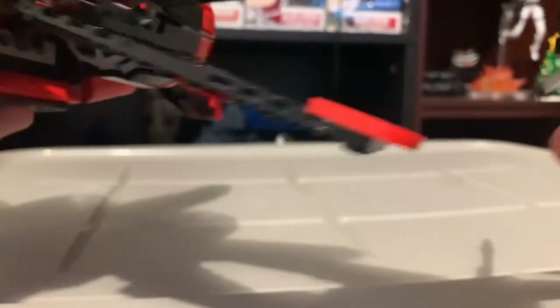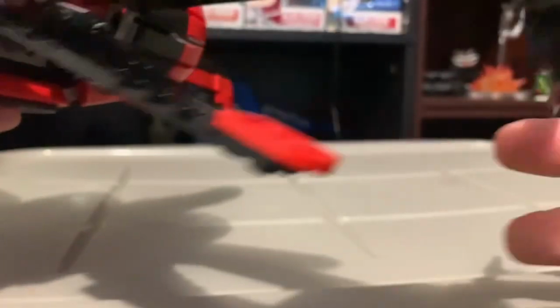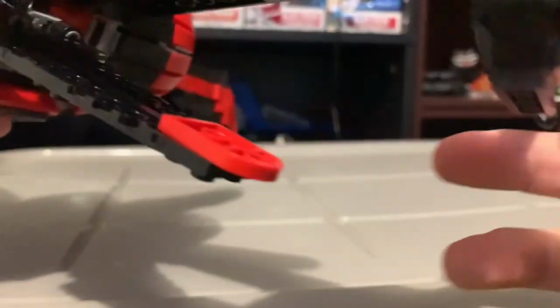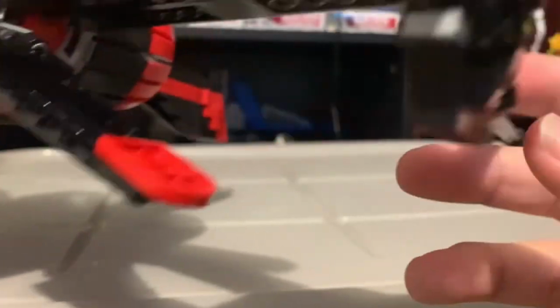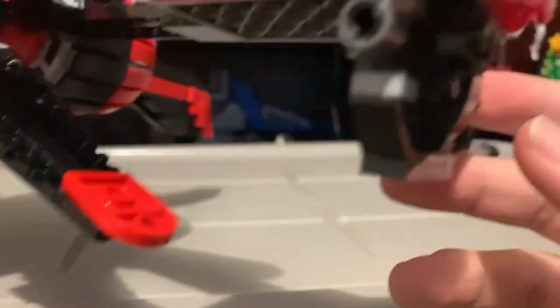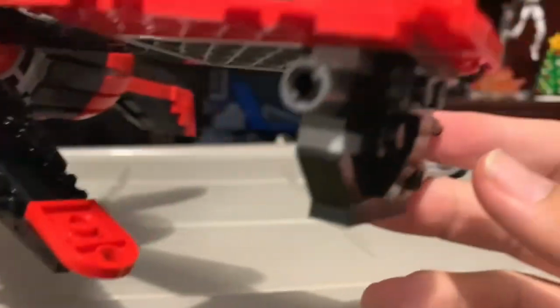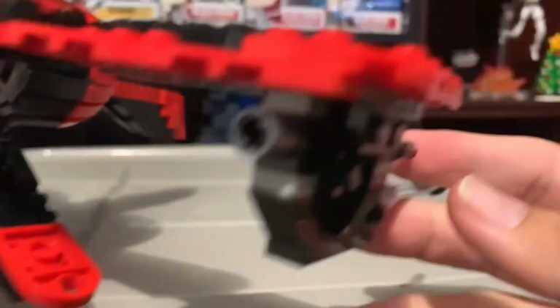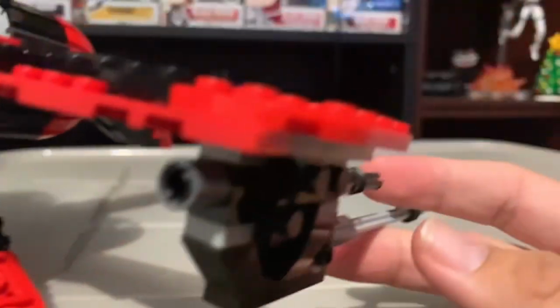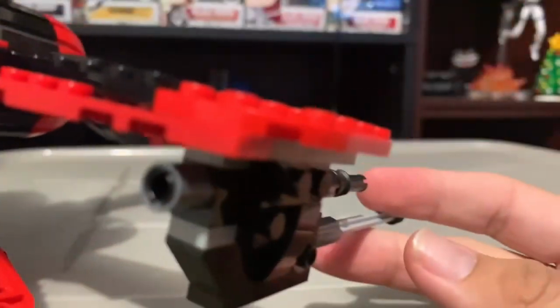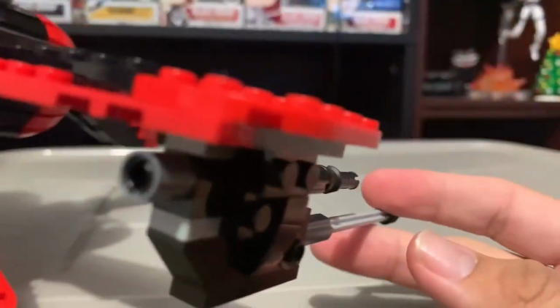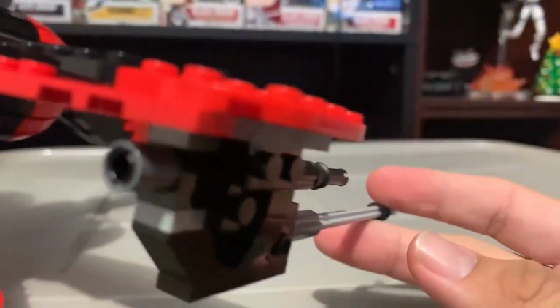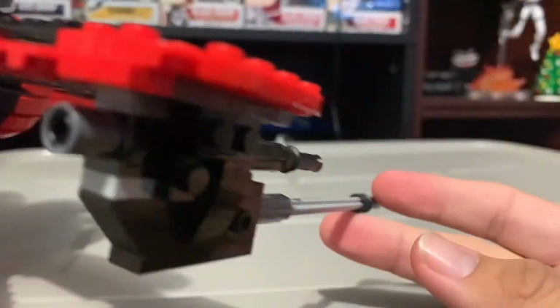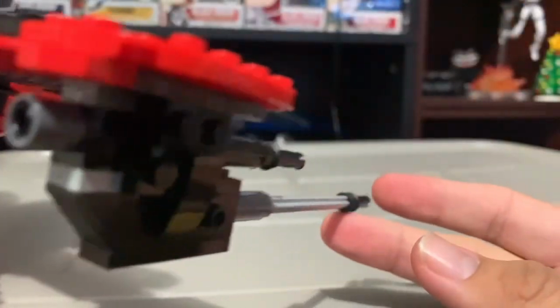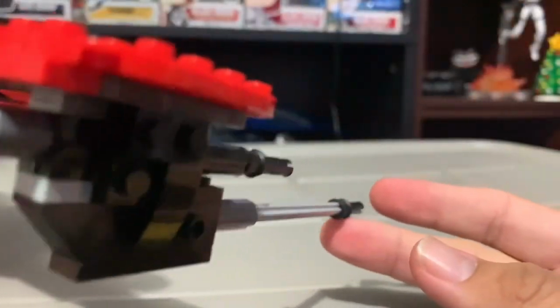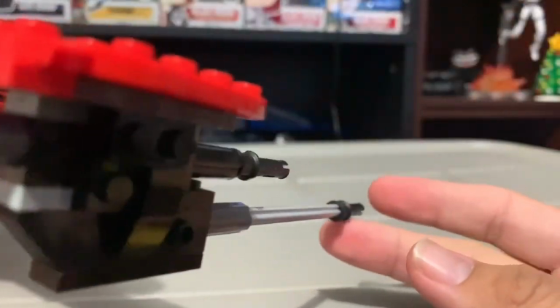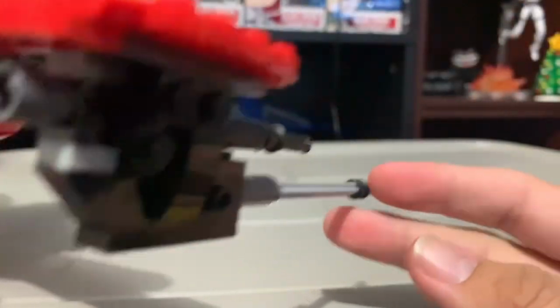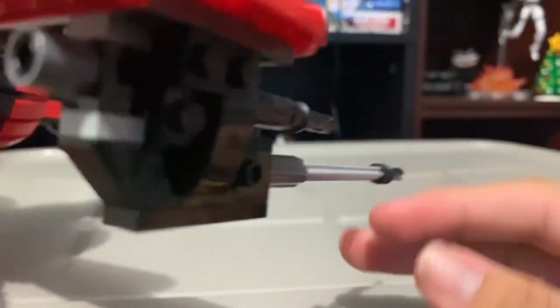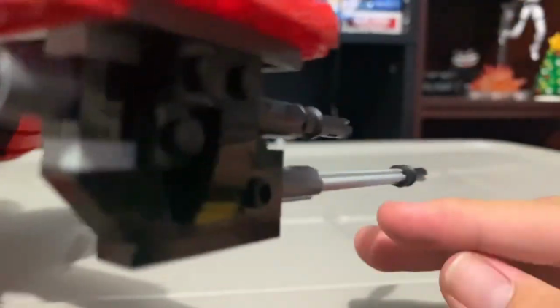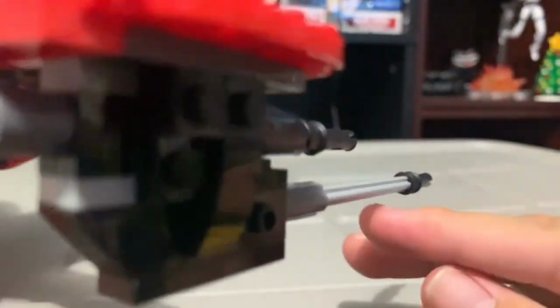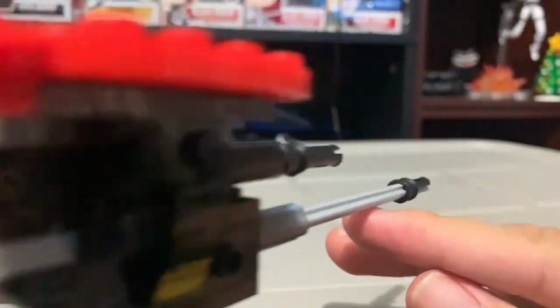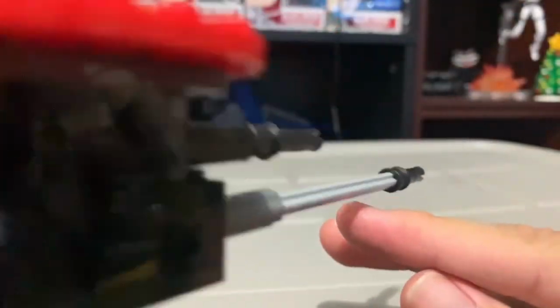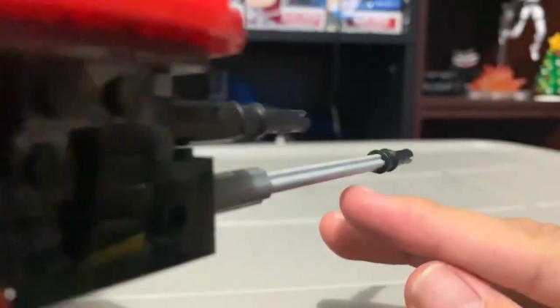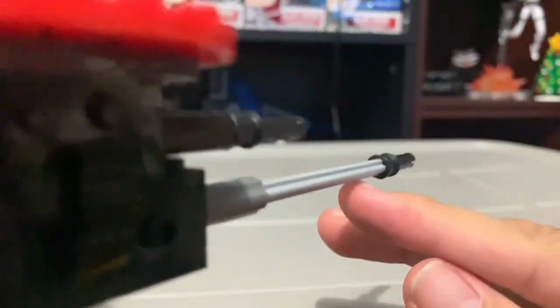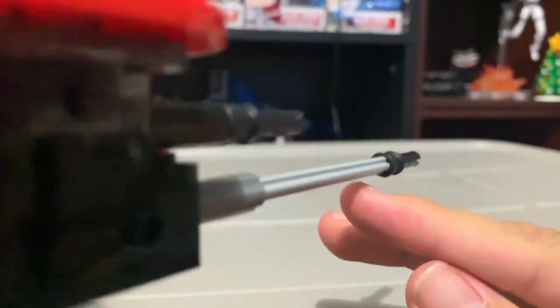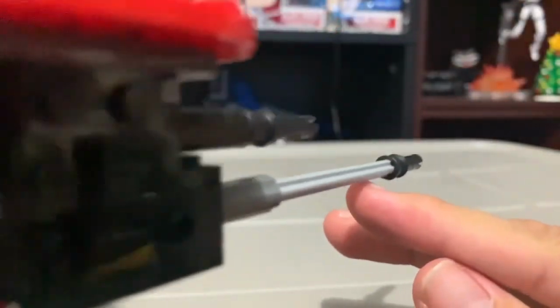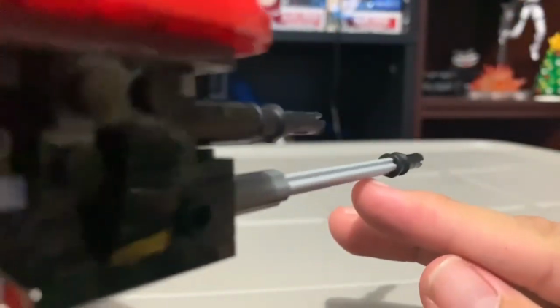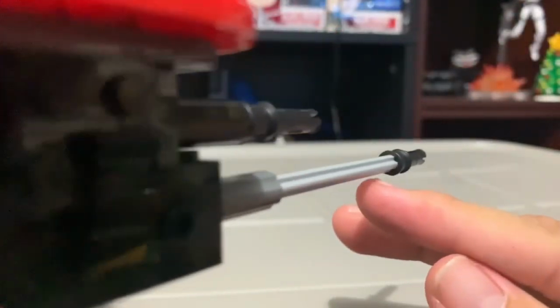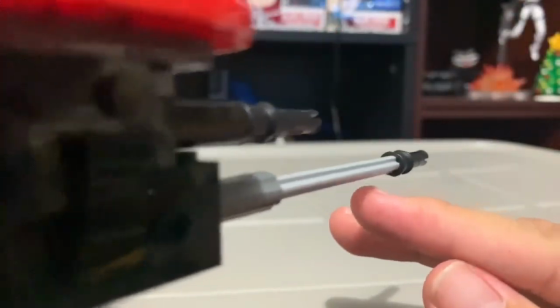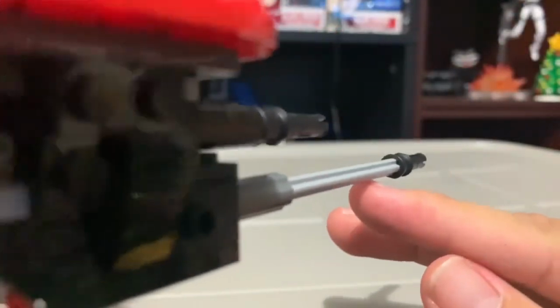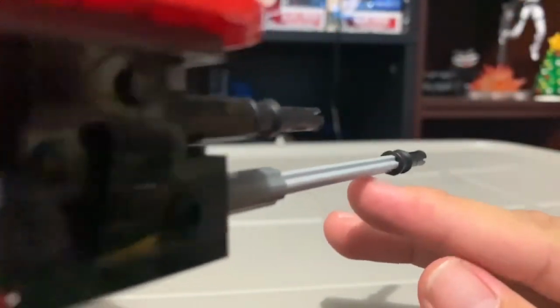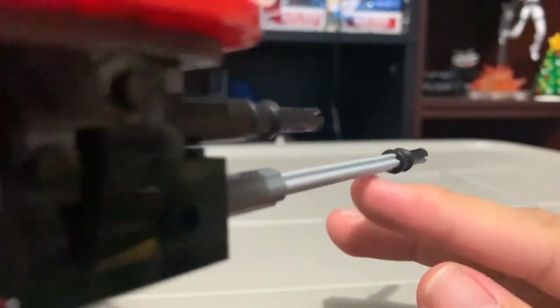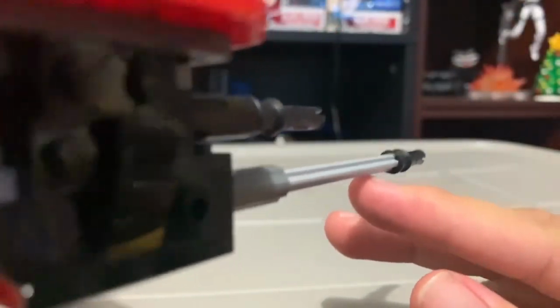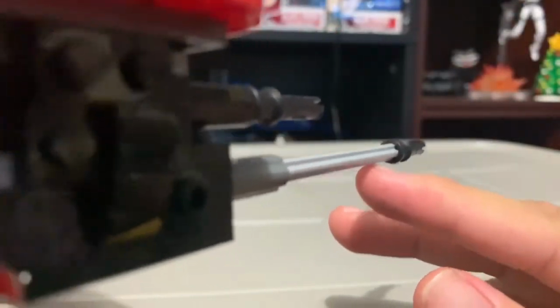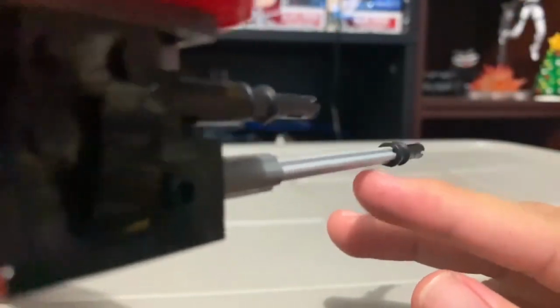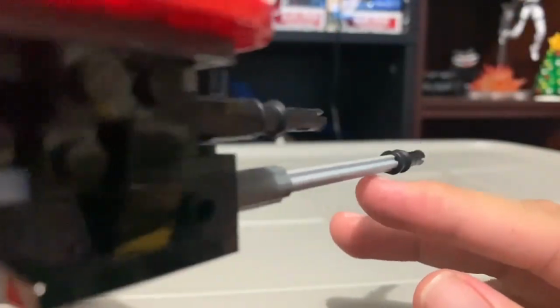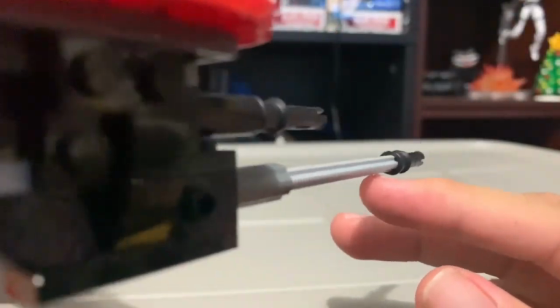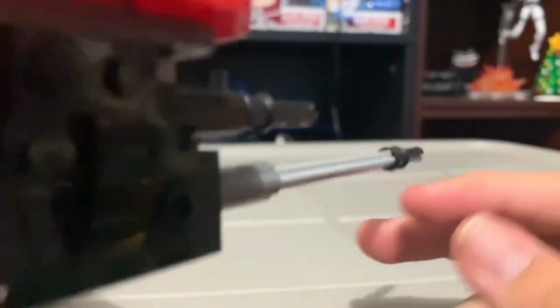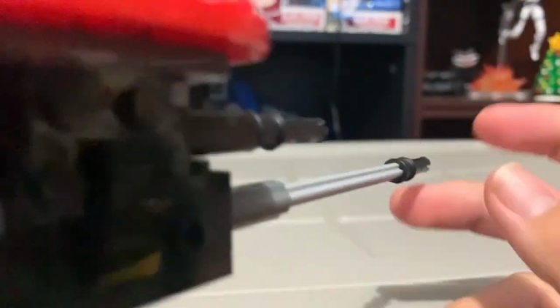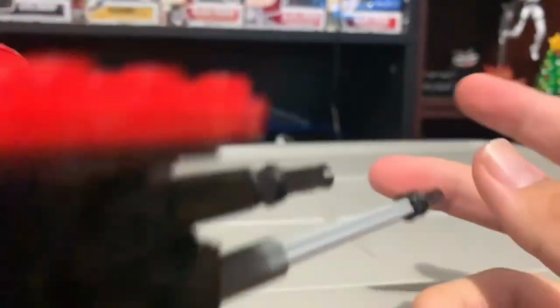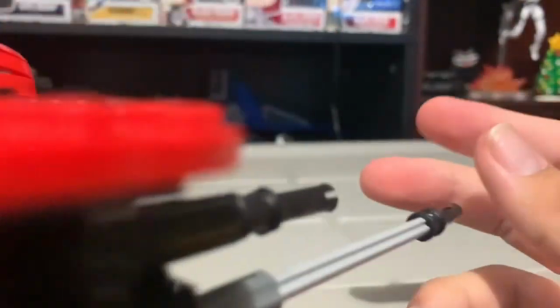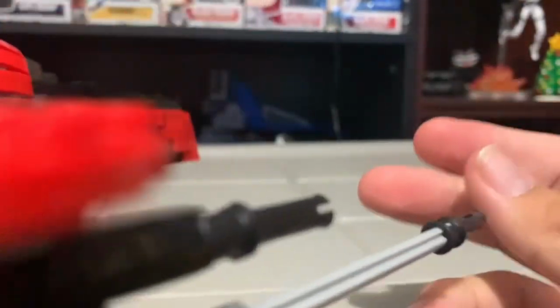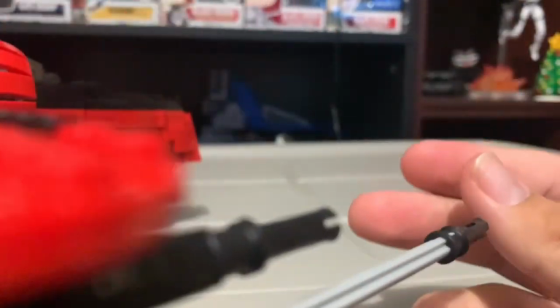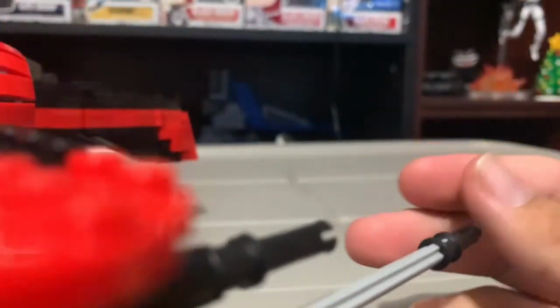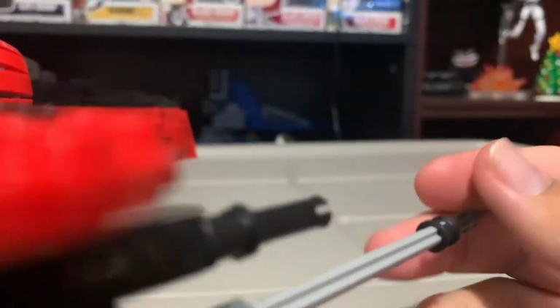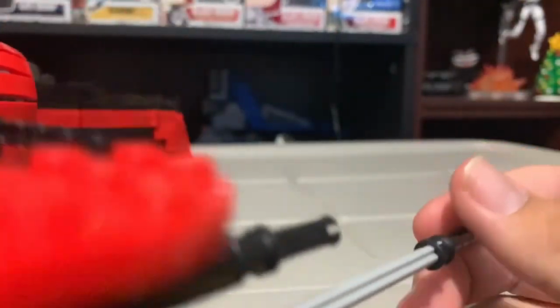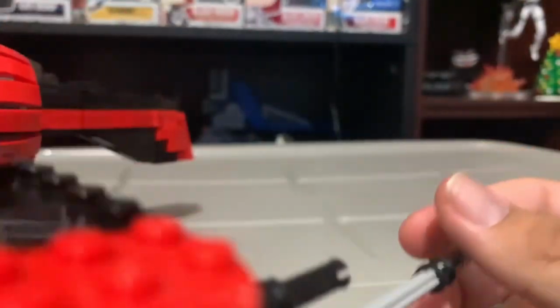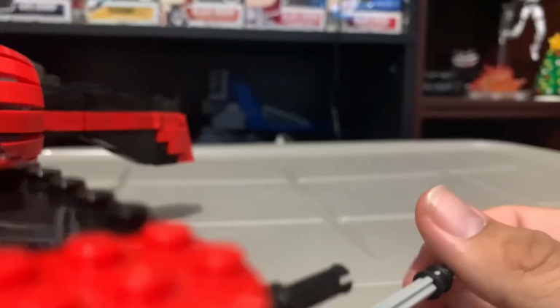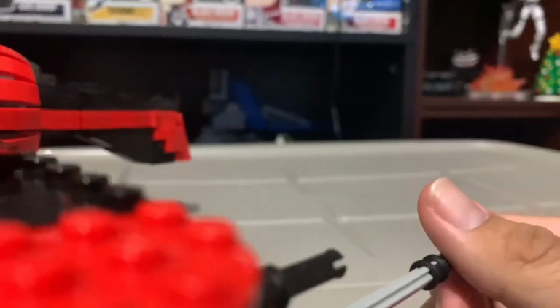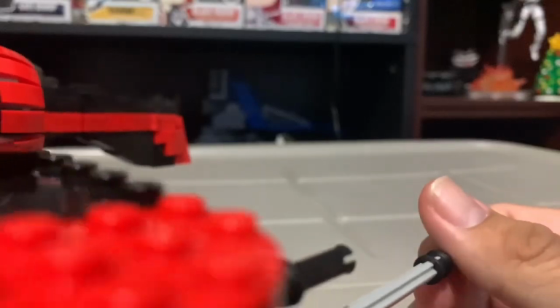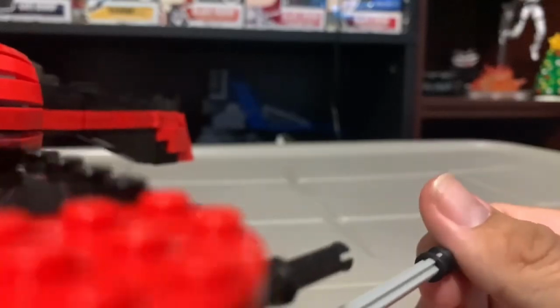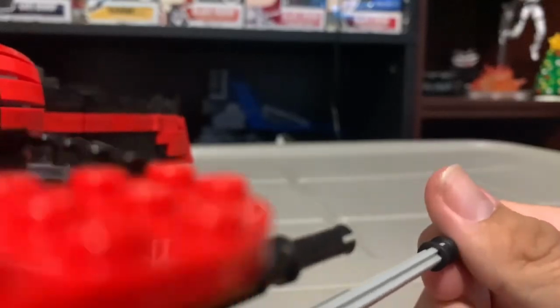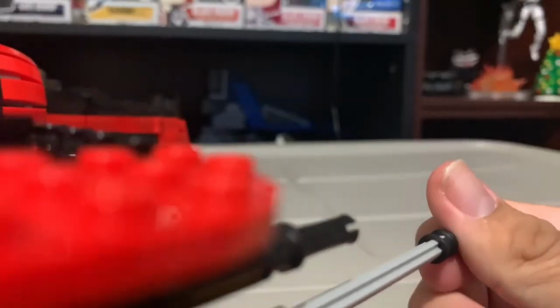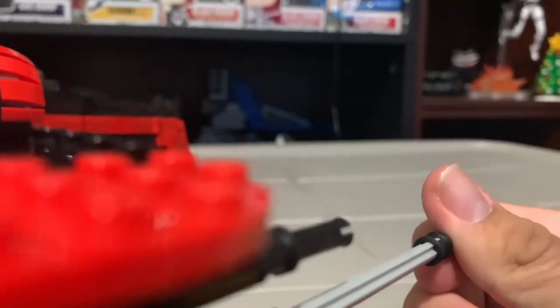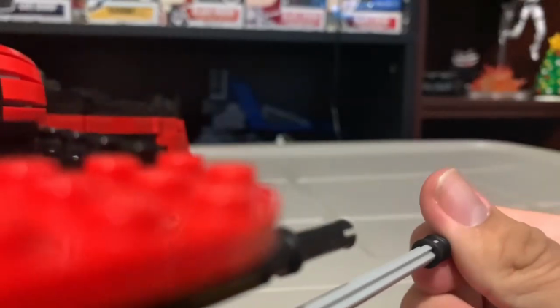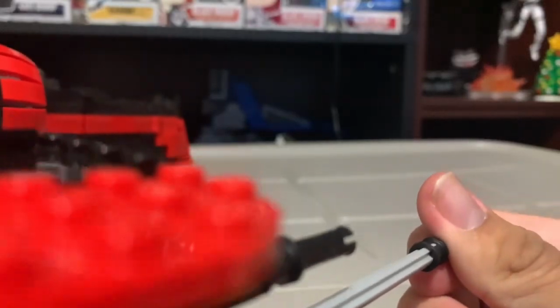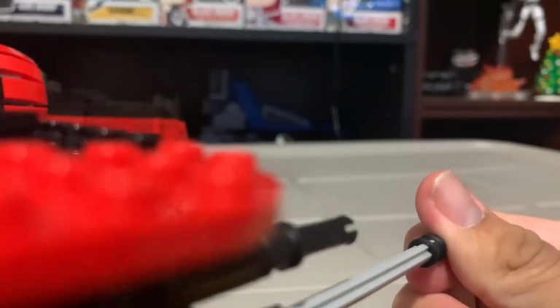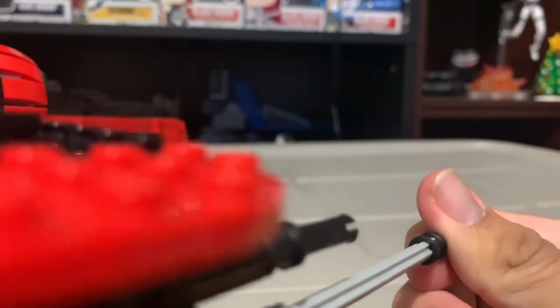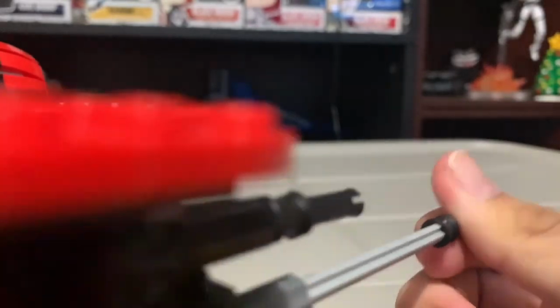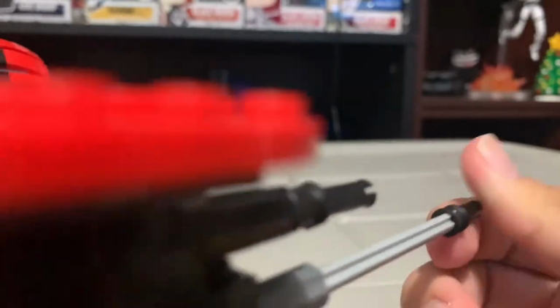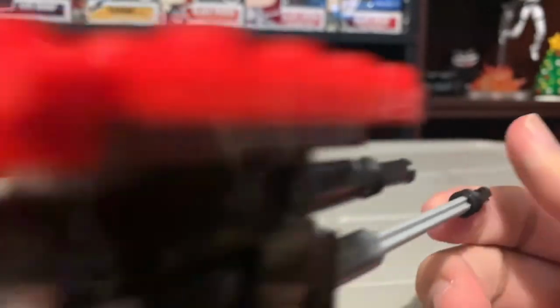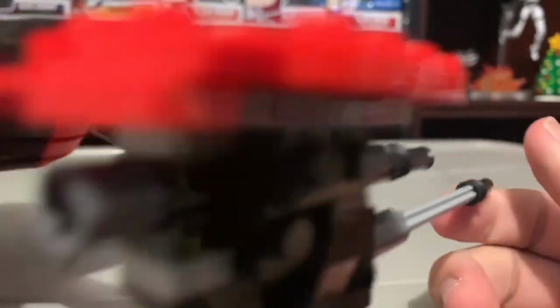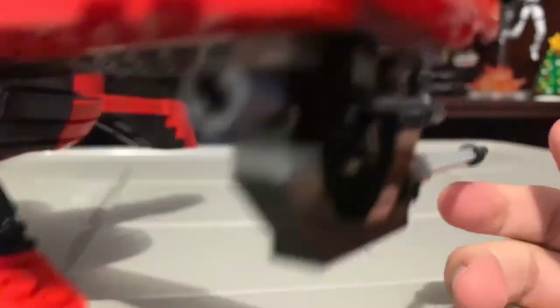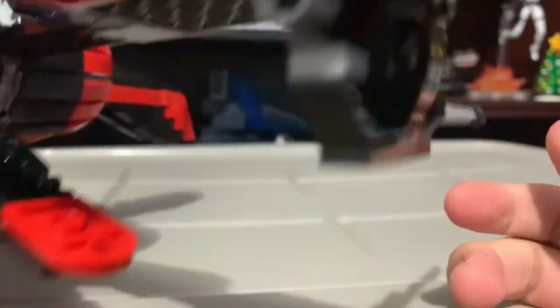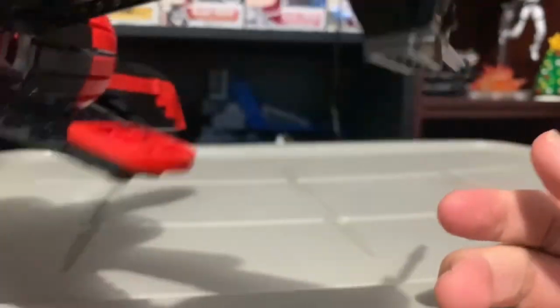Here's the cannon. I will have to replace this piece — it seems like this piece was in gray and not black, which is really weird.